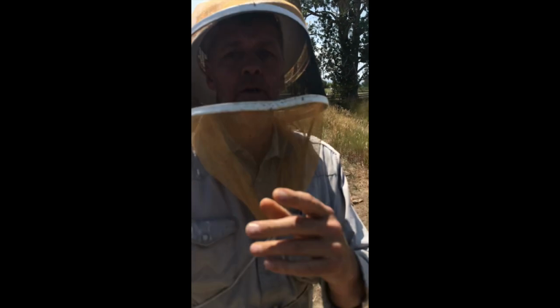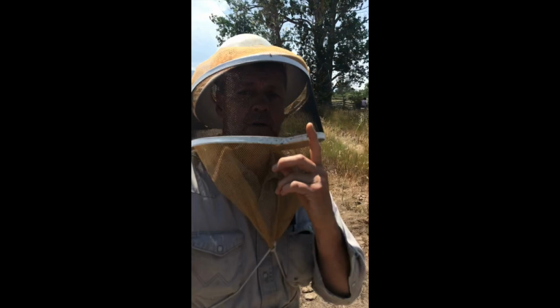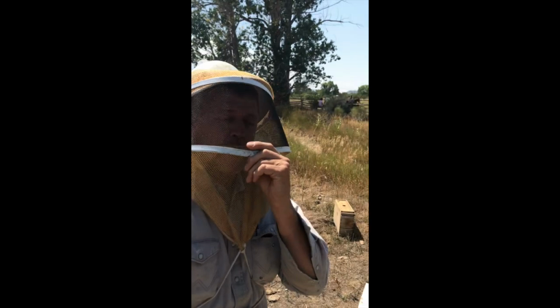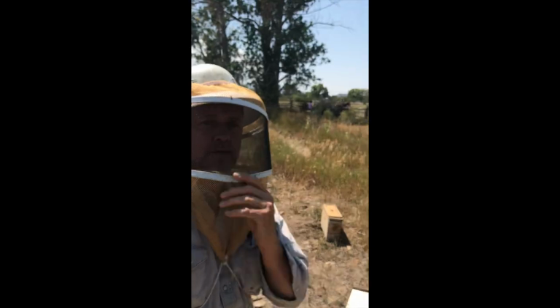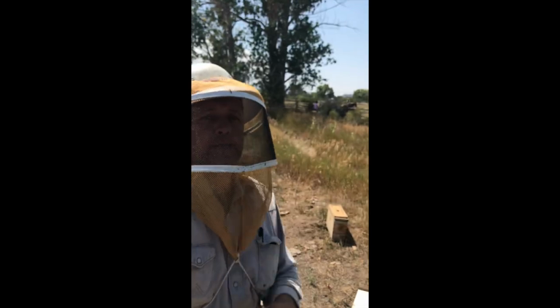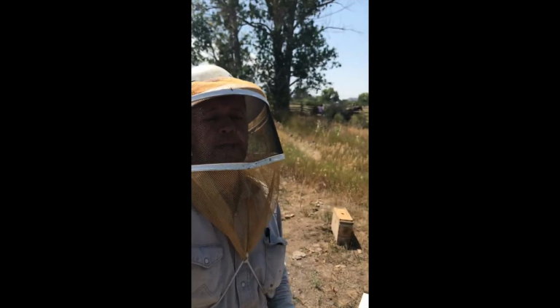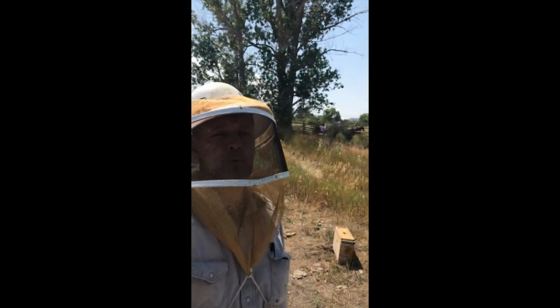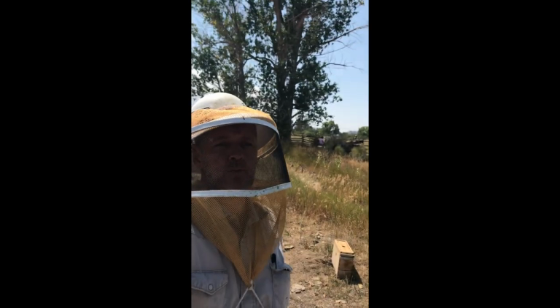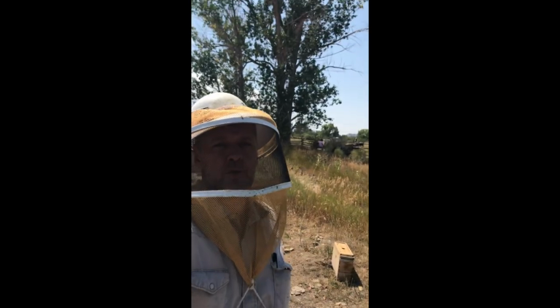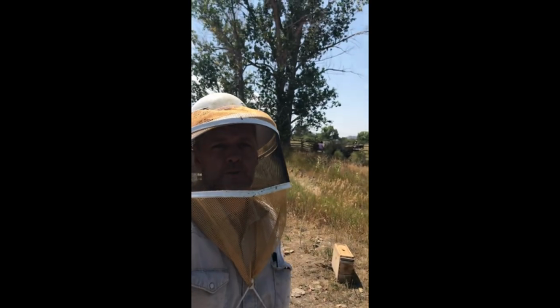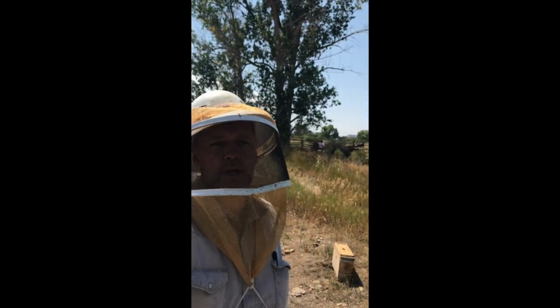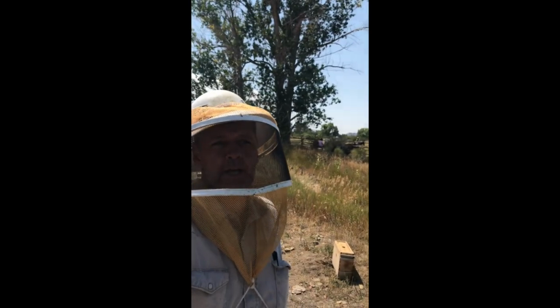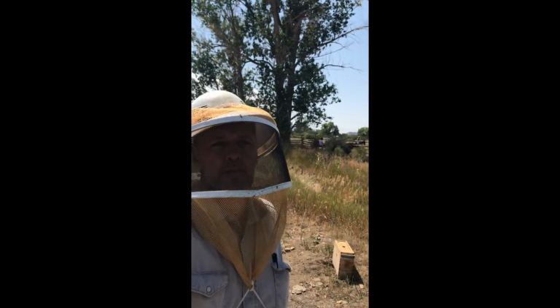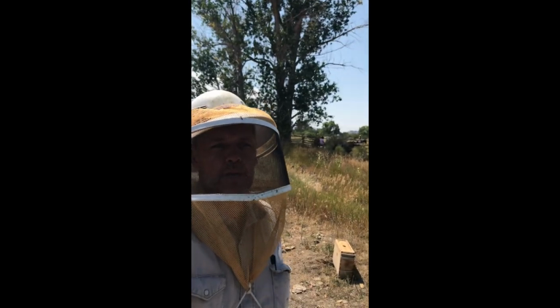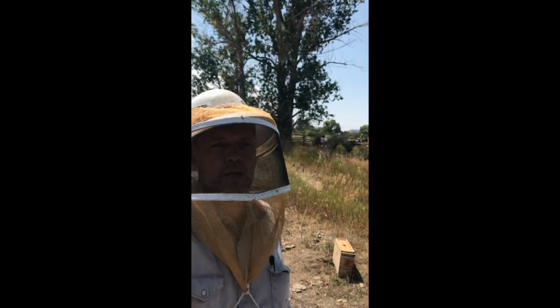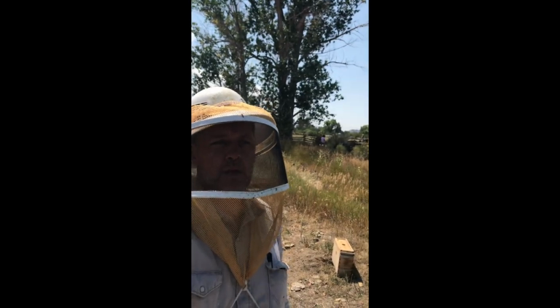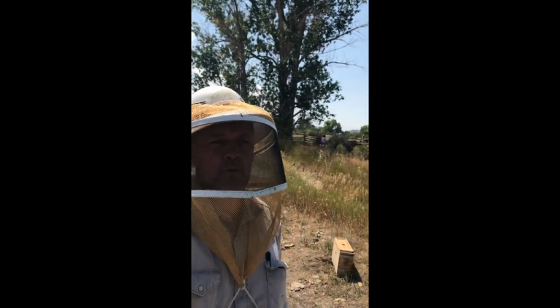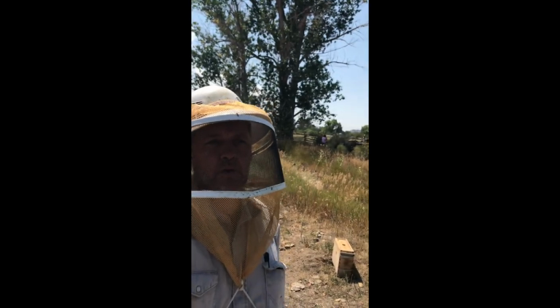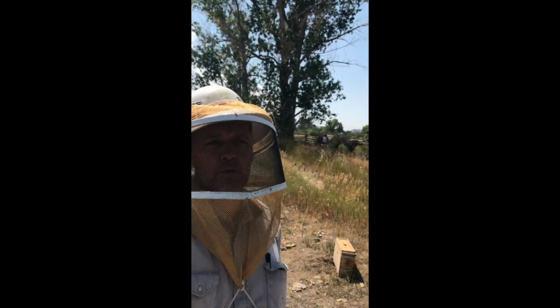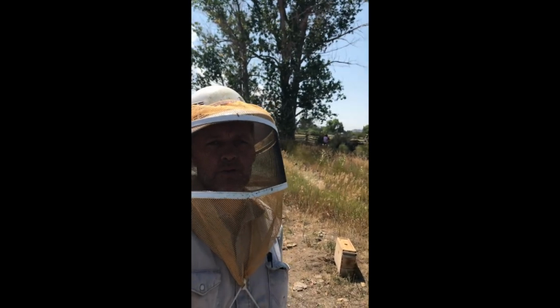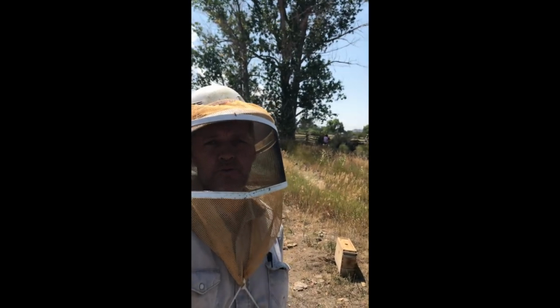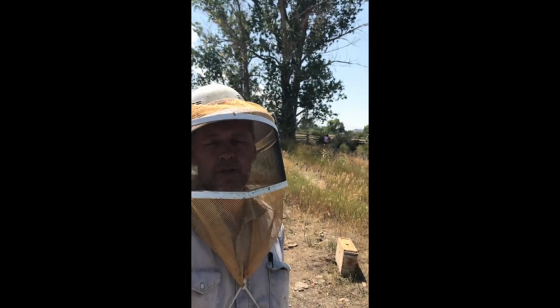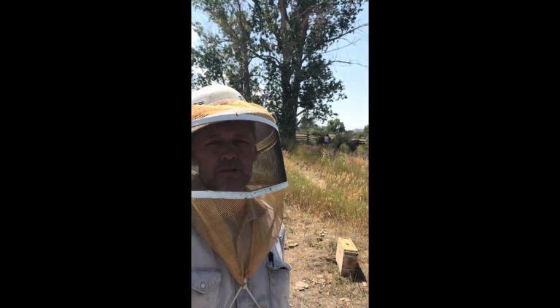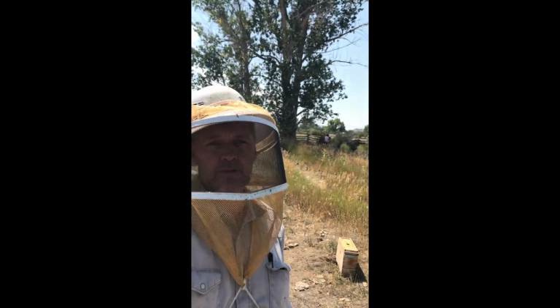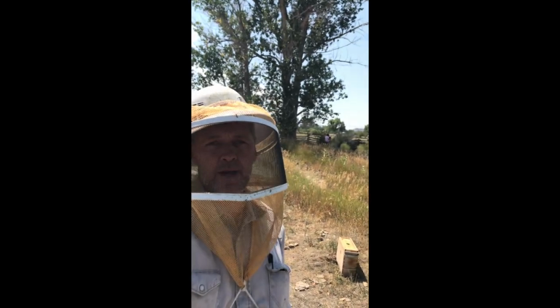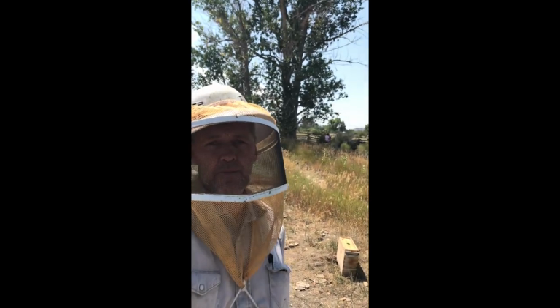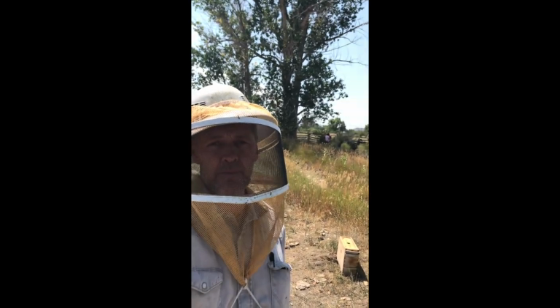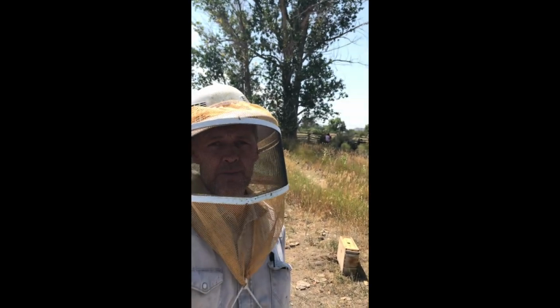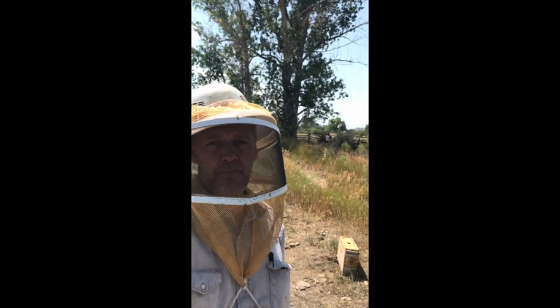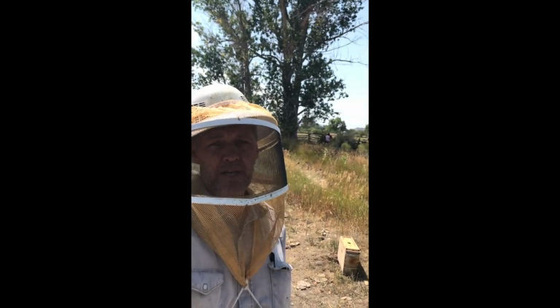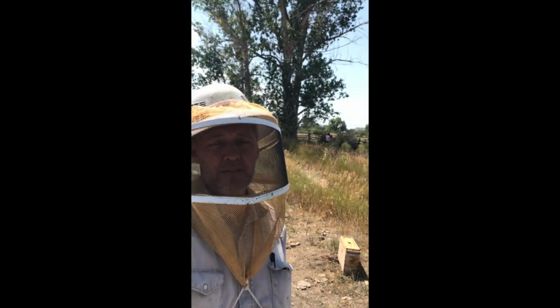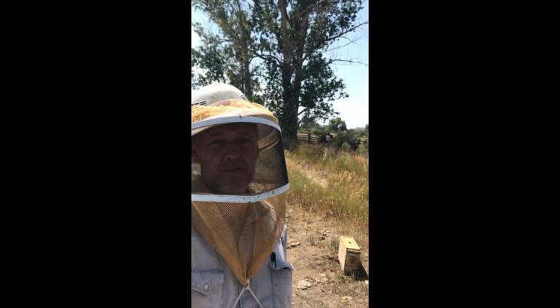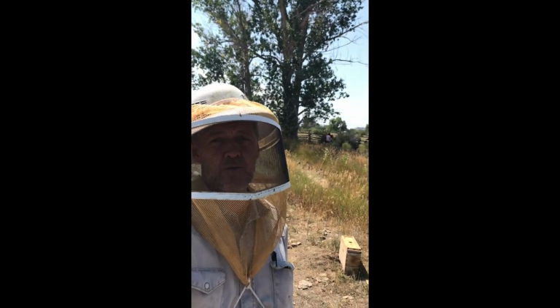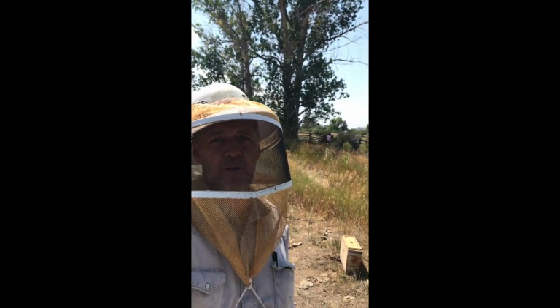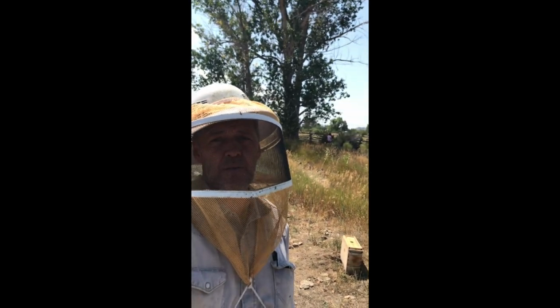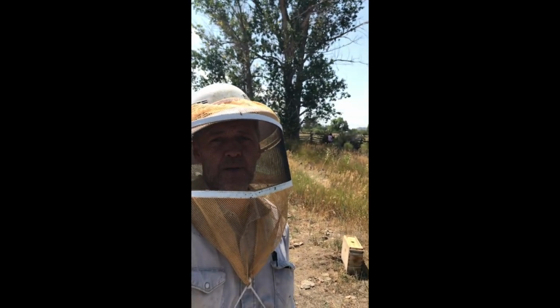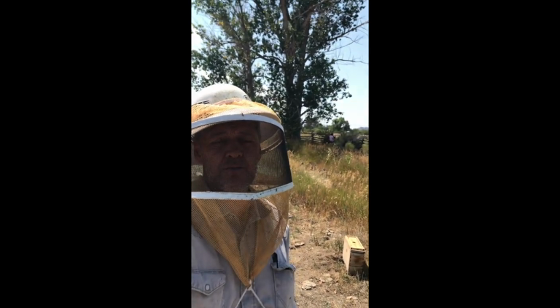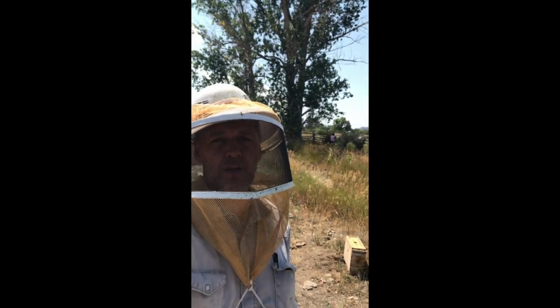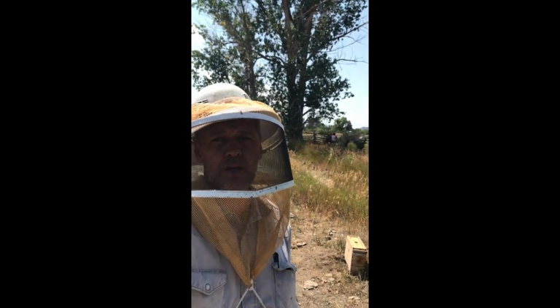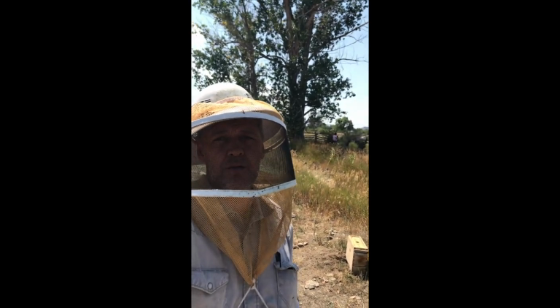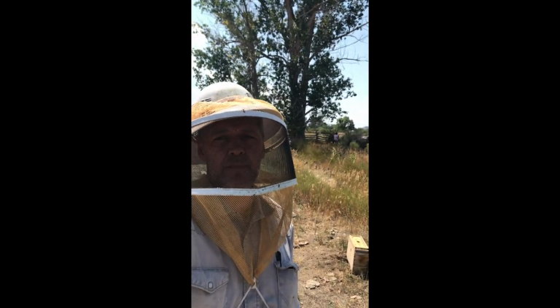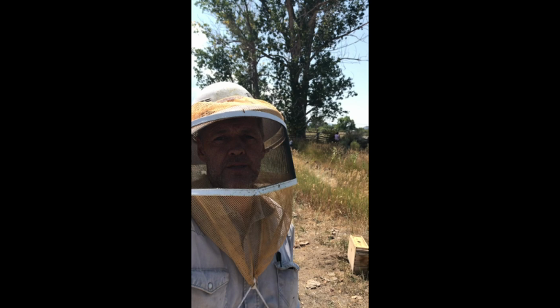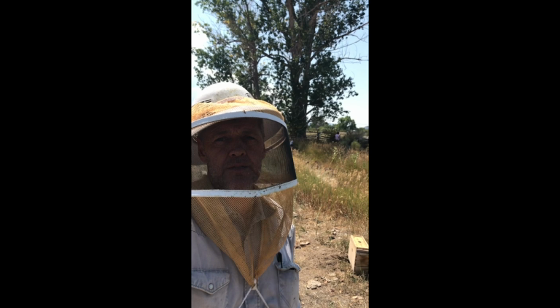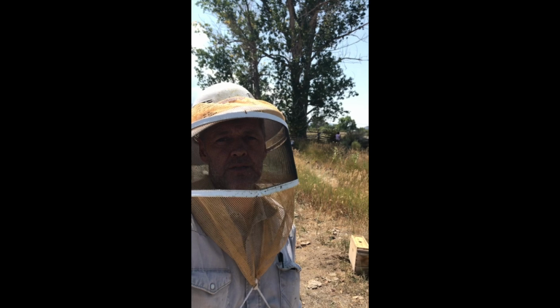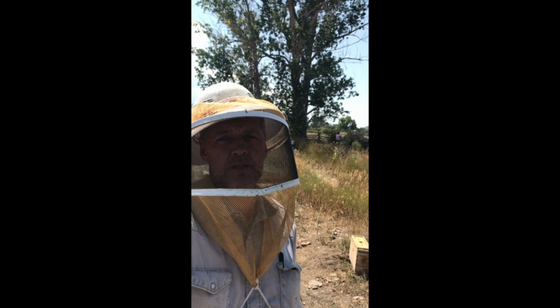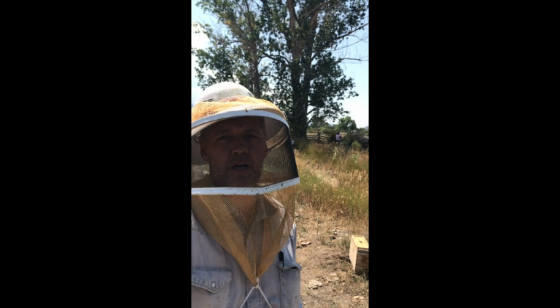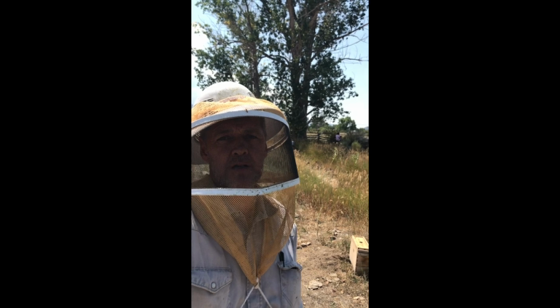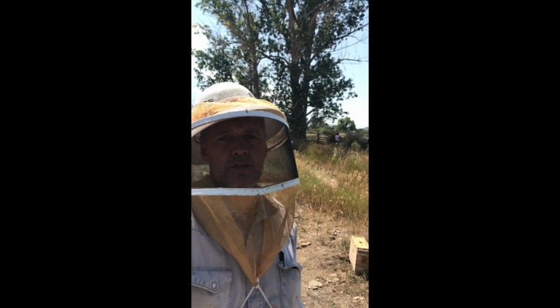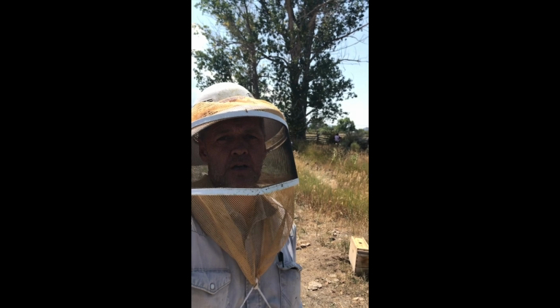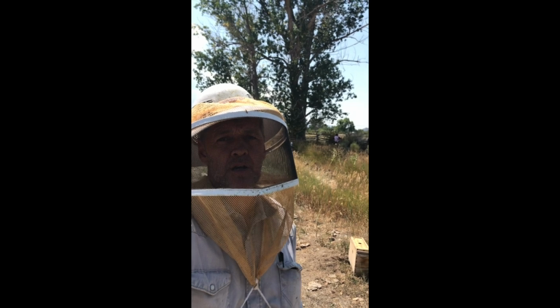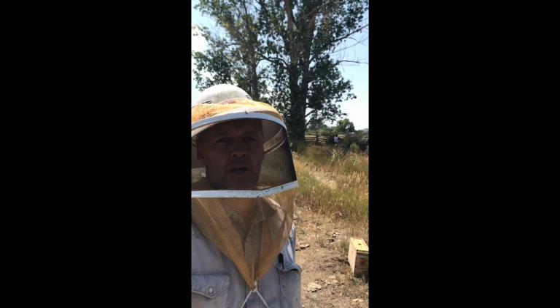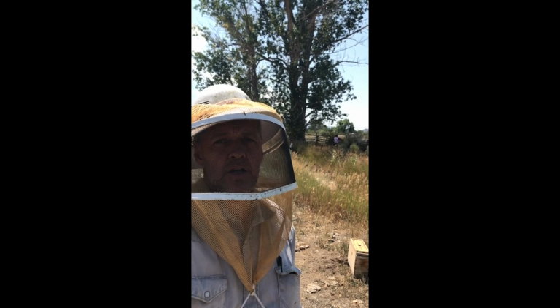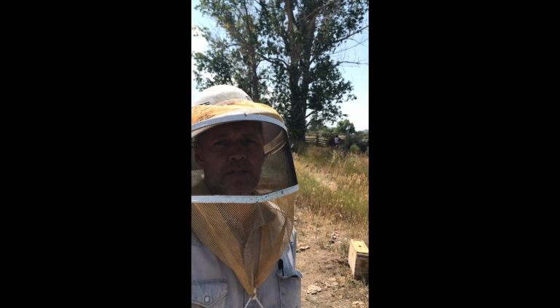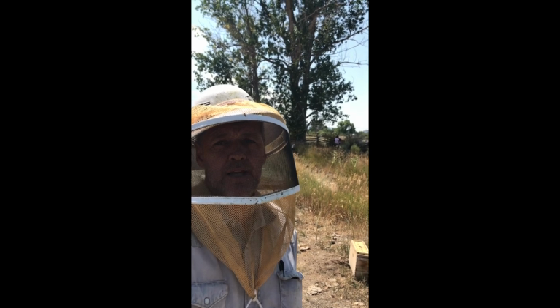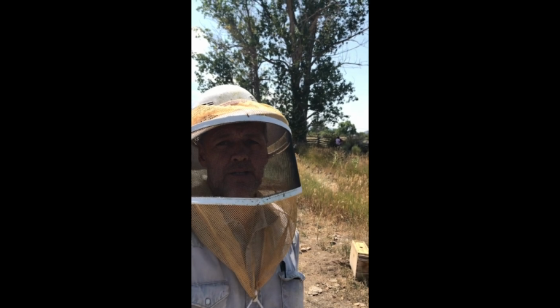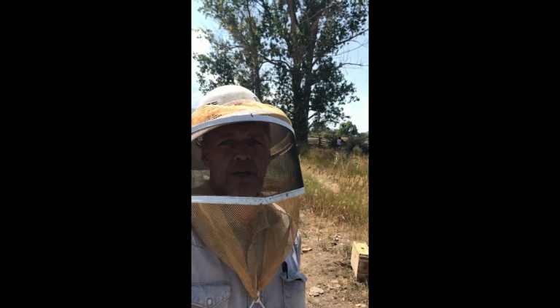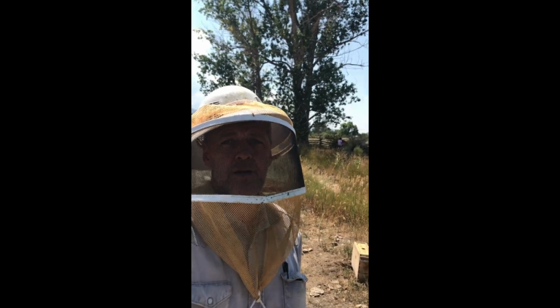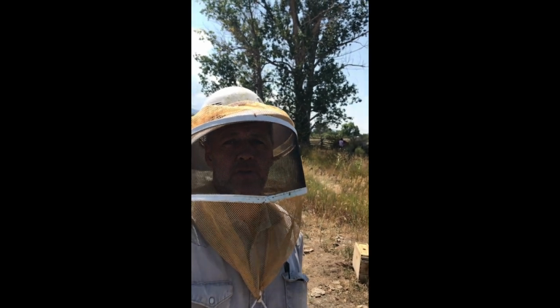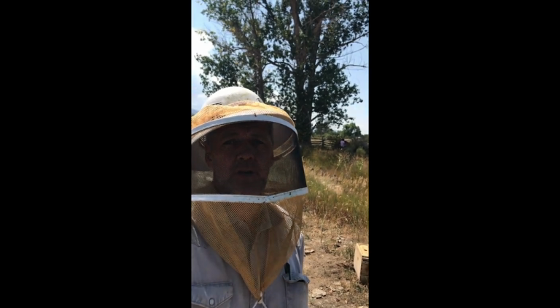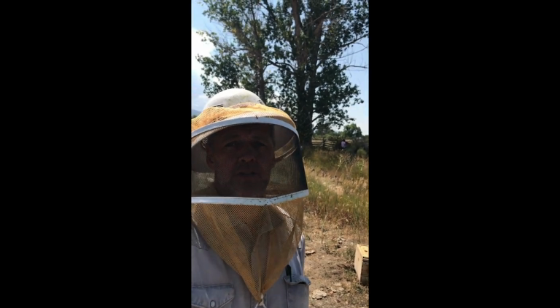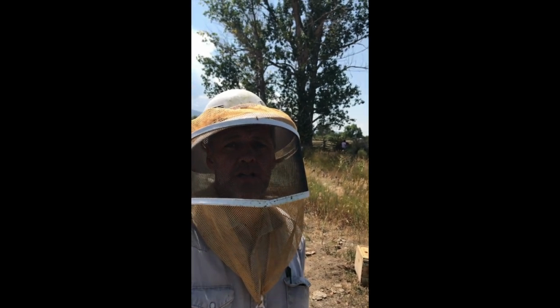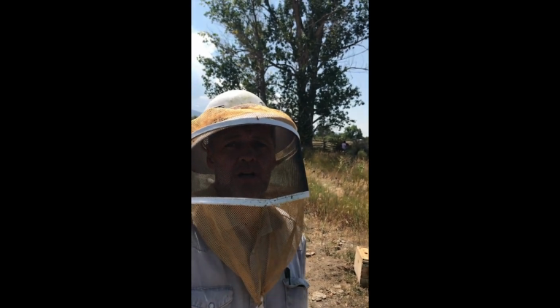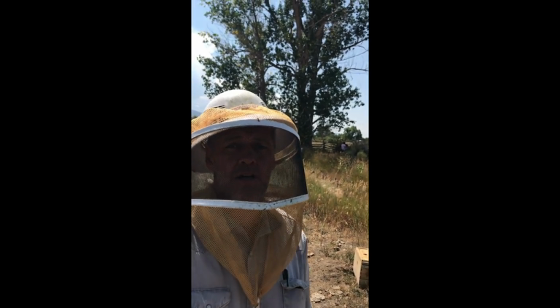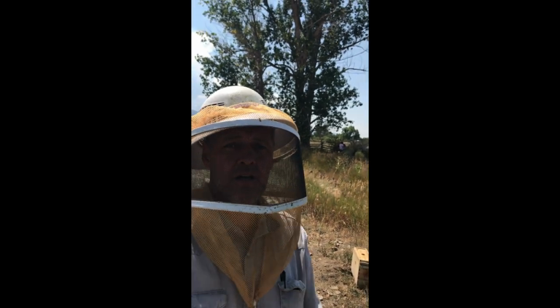Hi, Stan Moulton with The Honey Company again. This video is about bee pests. One of the pests we get in our bees is skunks. Here's how you tell if you're getting skunked.